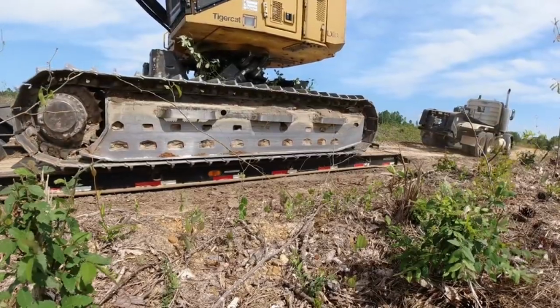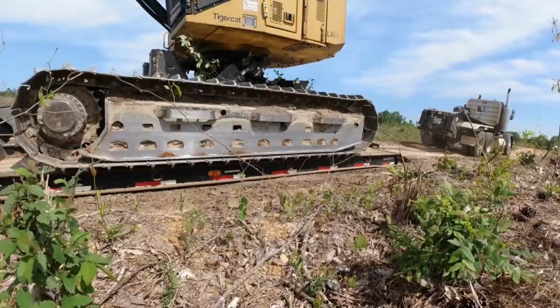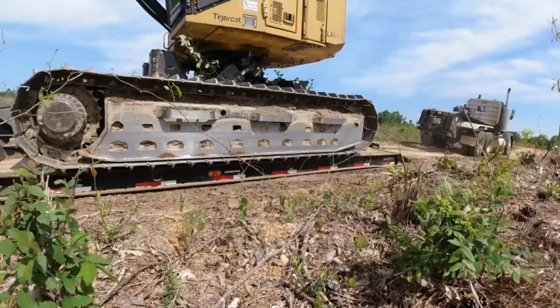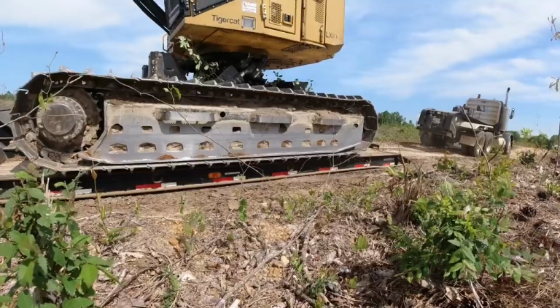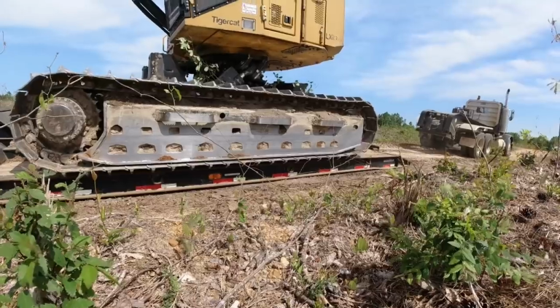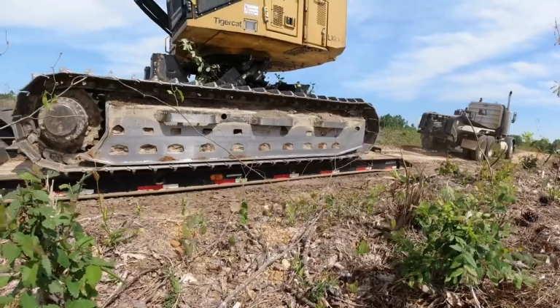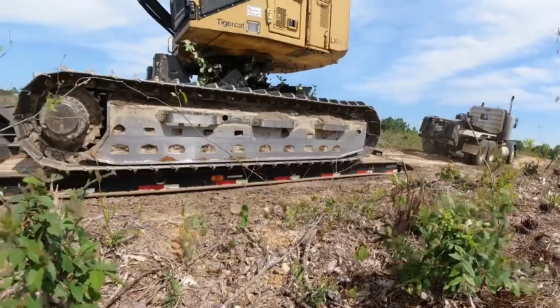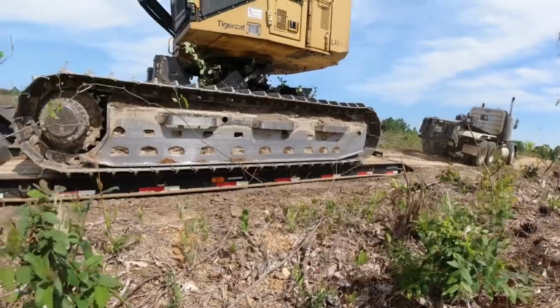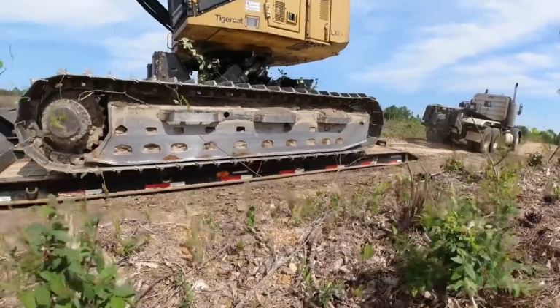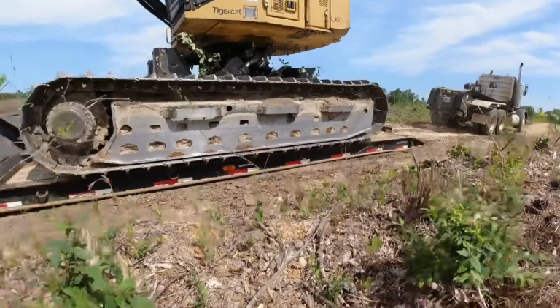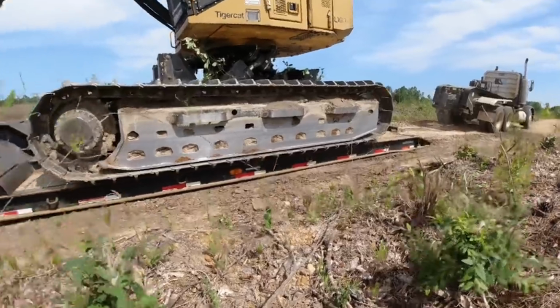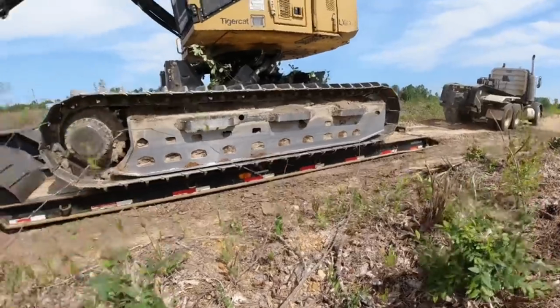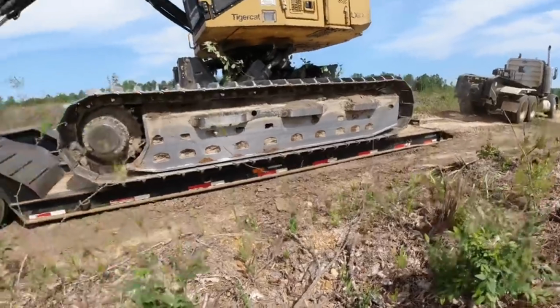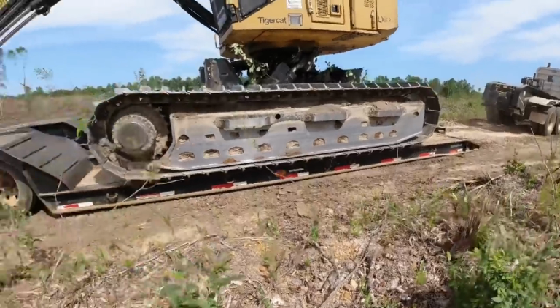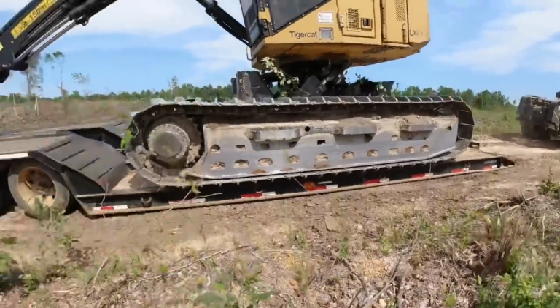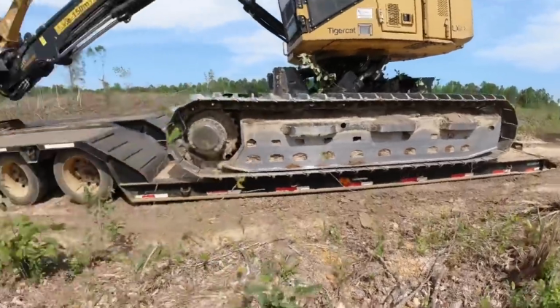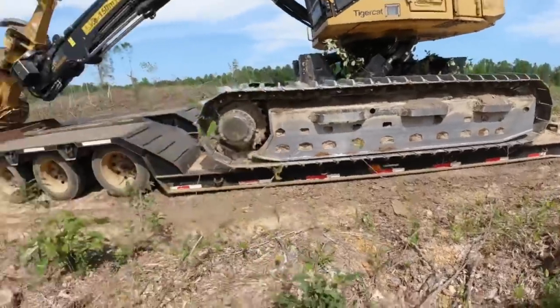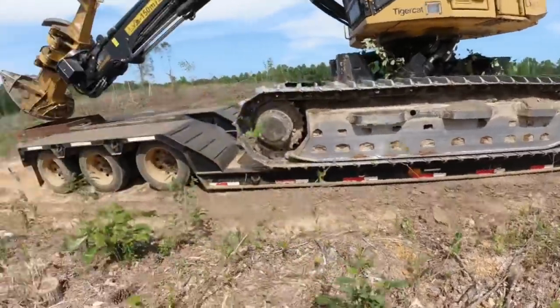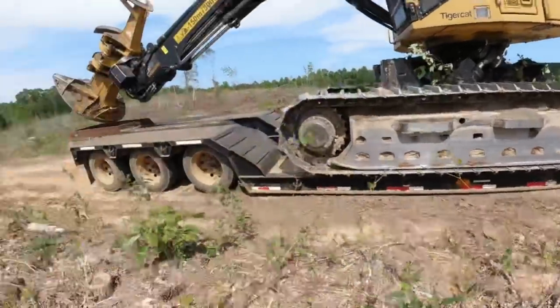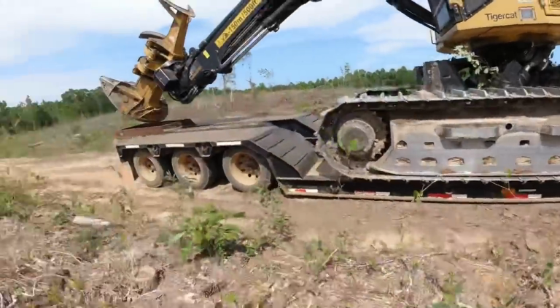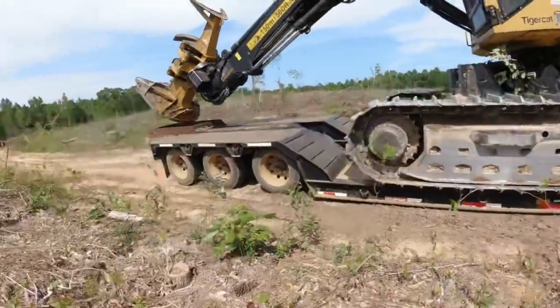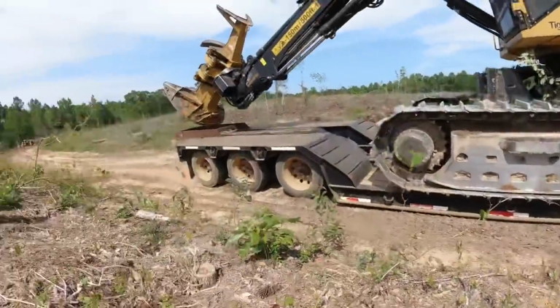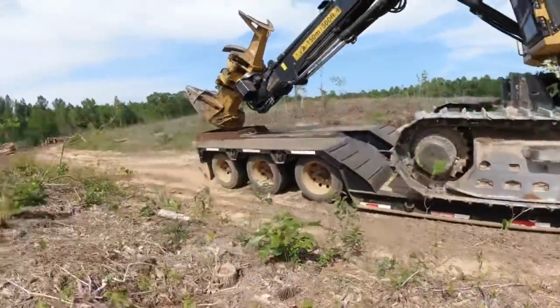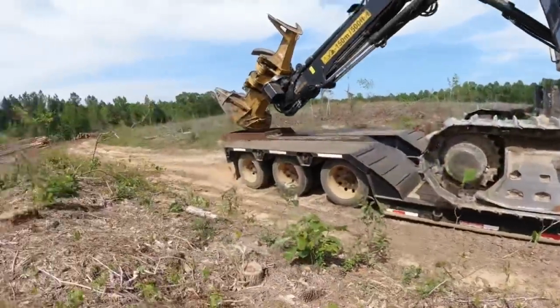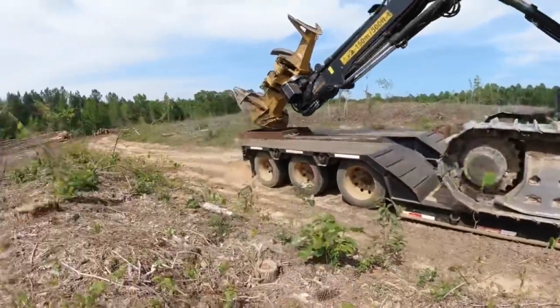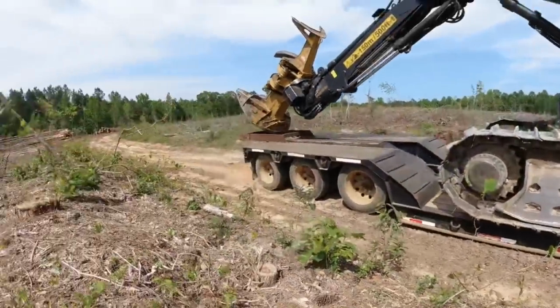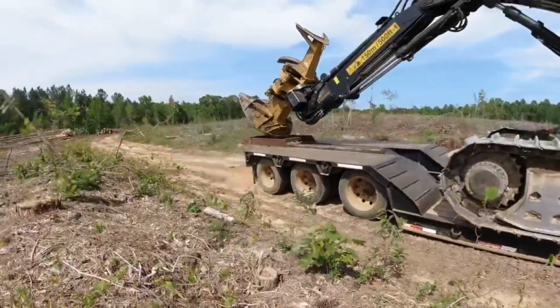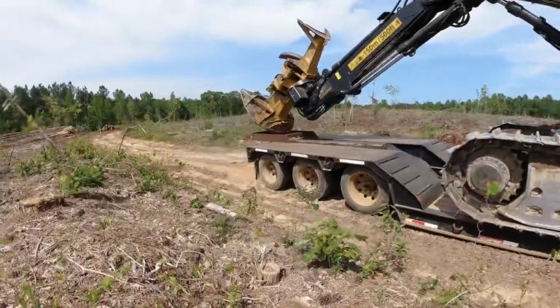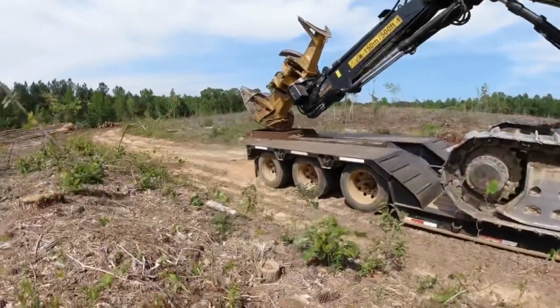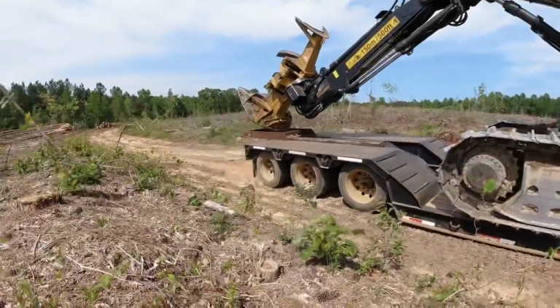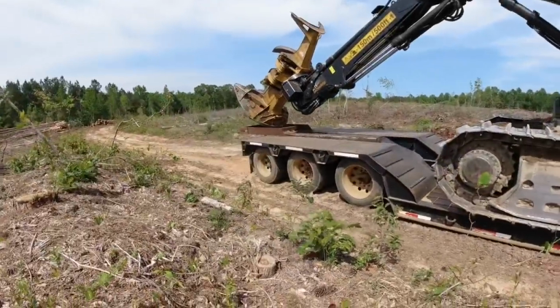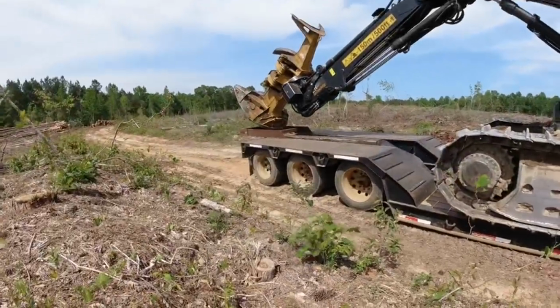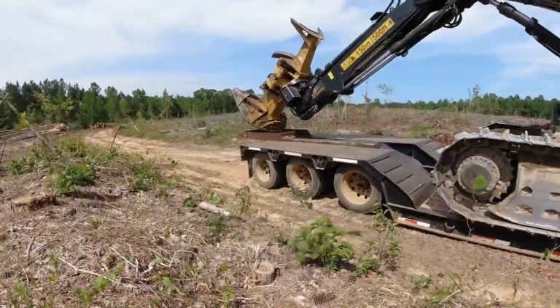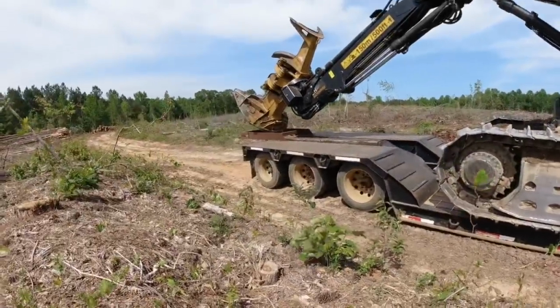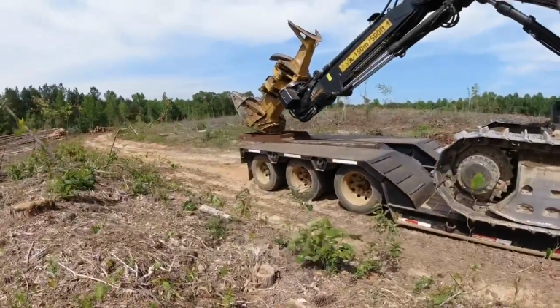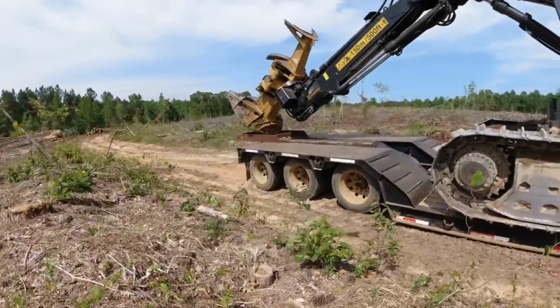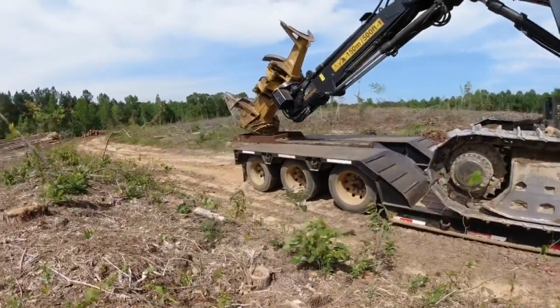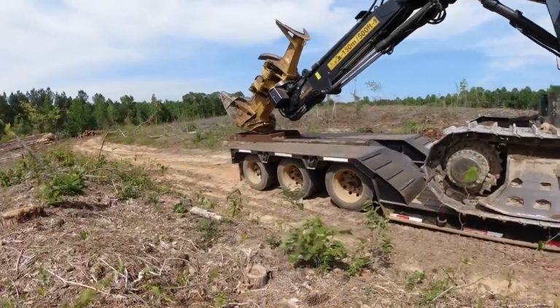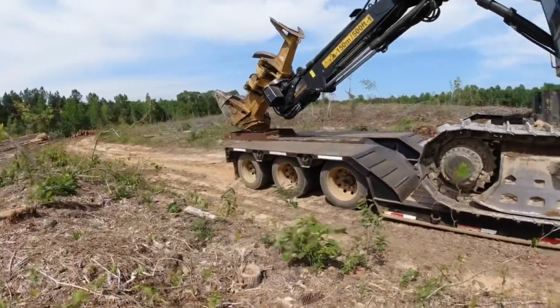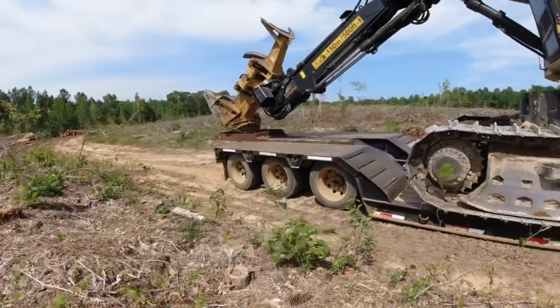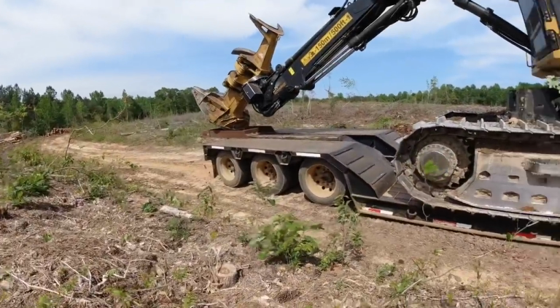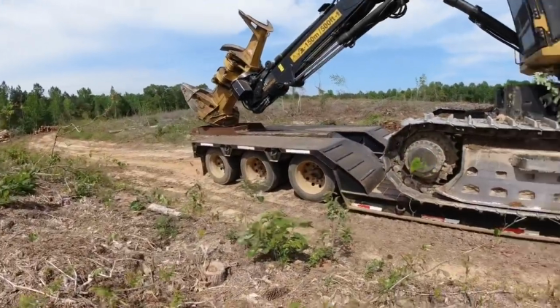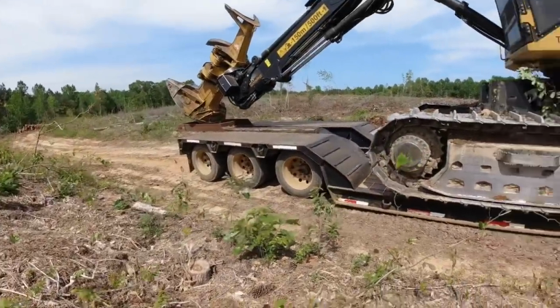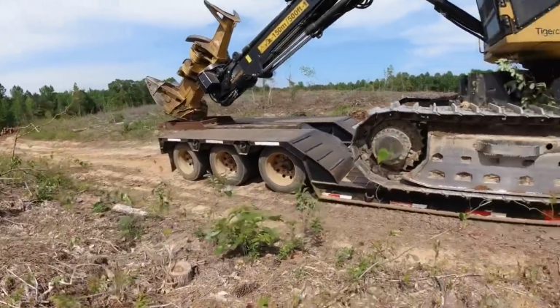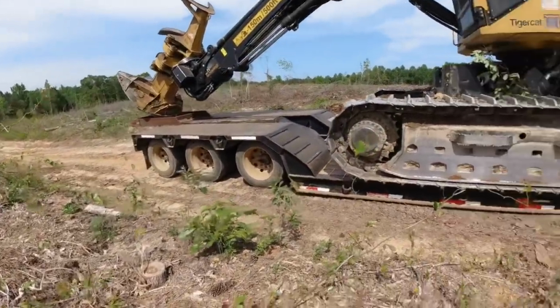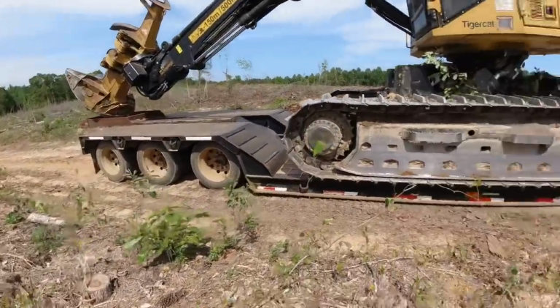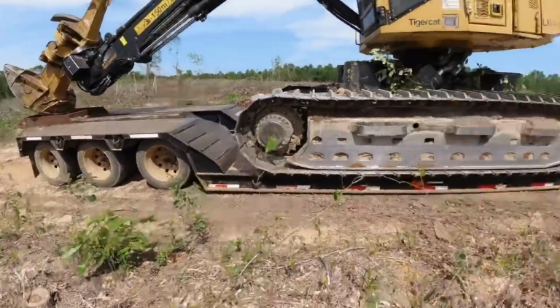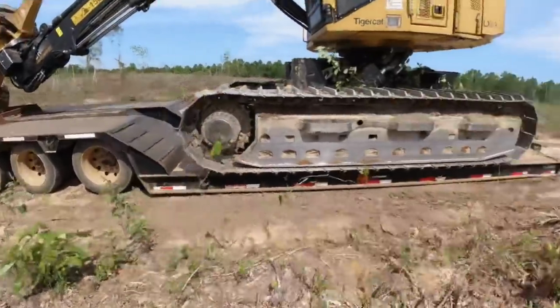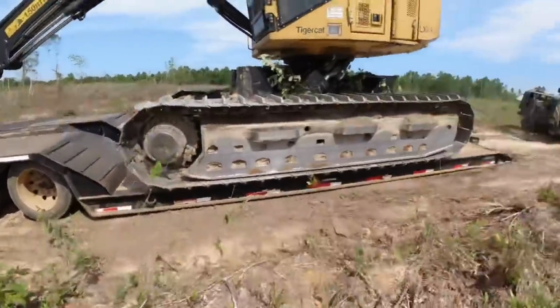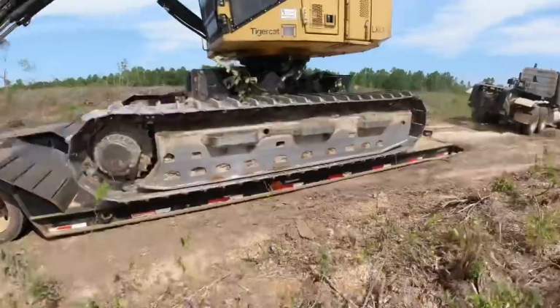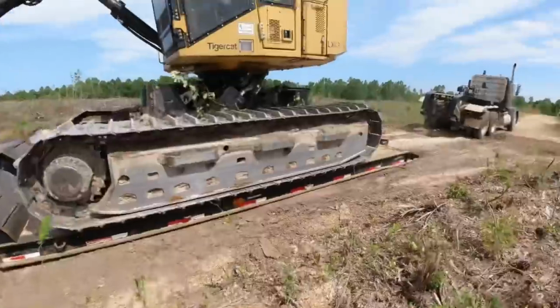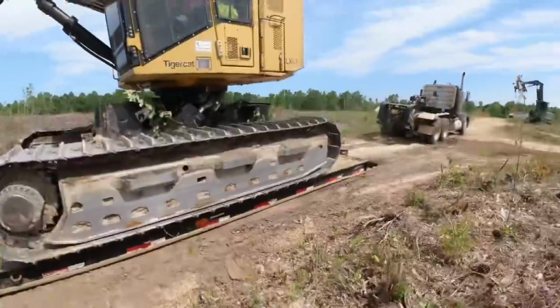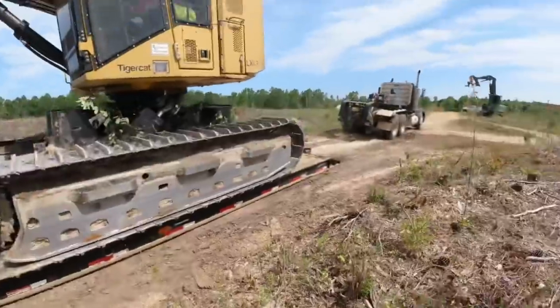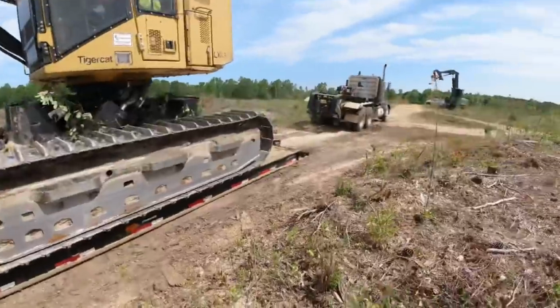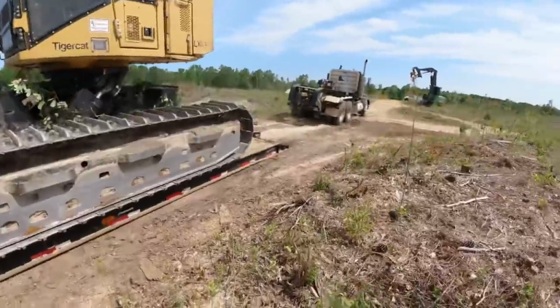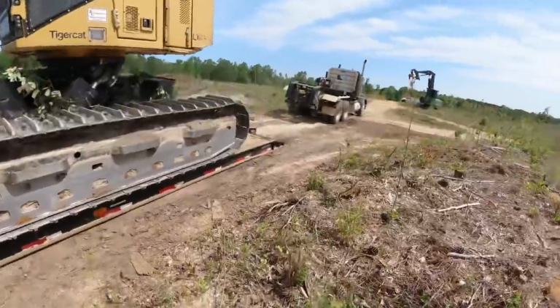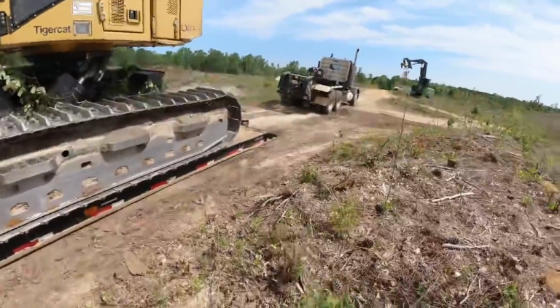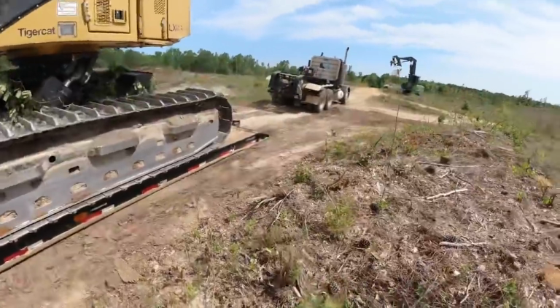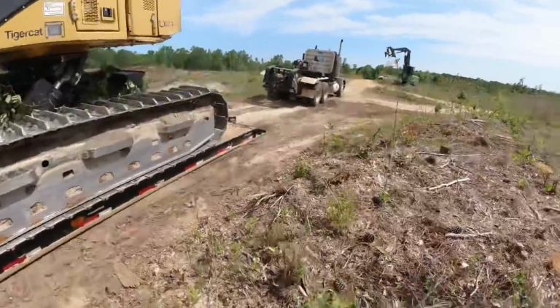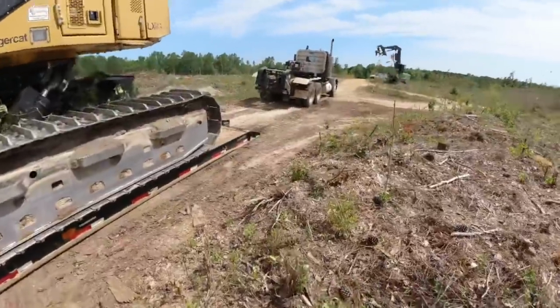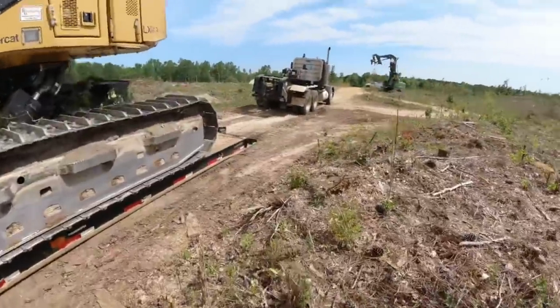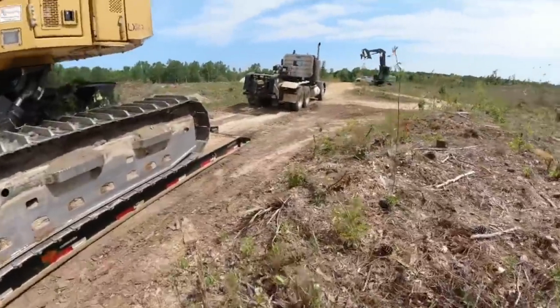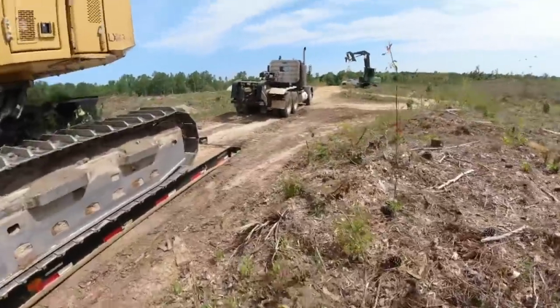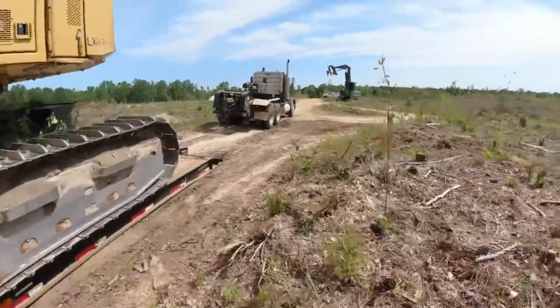All right, I'm gonna pick the camera up now. See, Derrick's gonna set his head down, Dad's backing up.